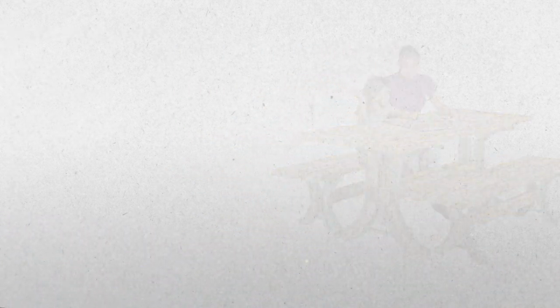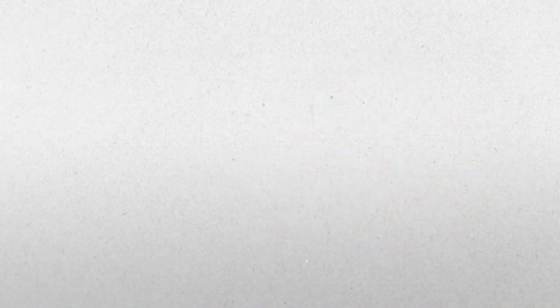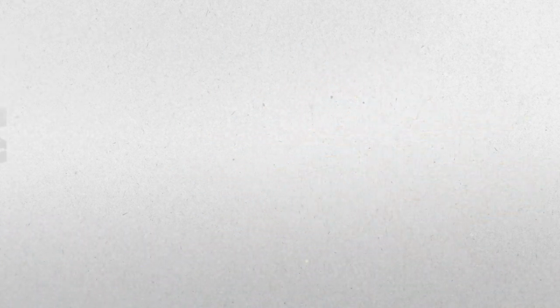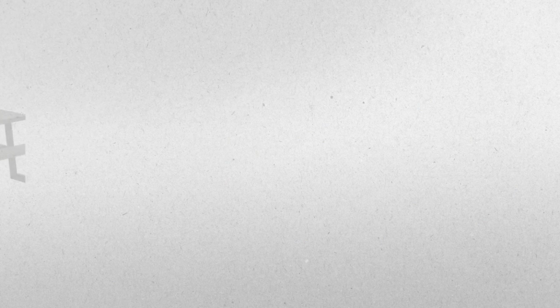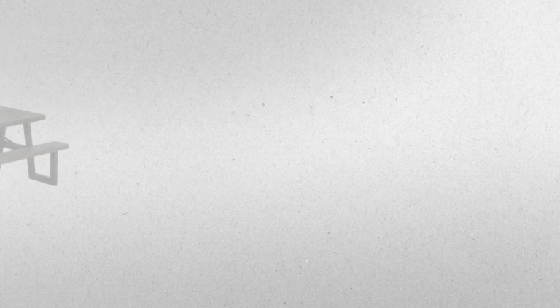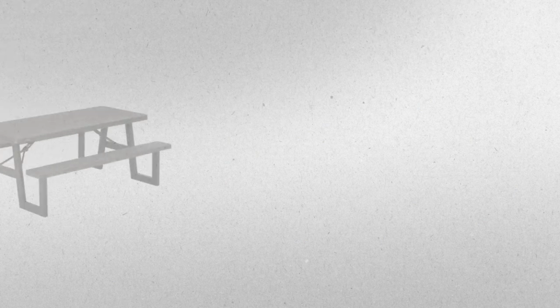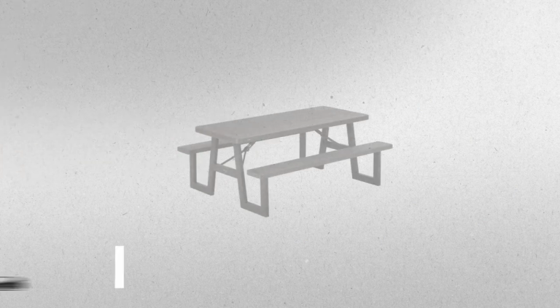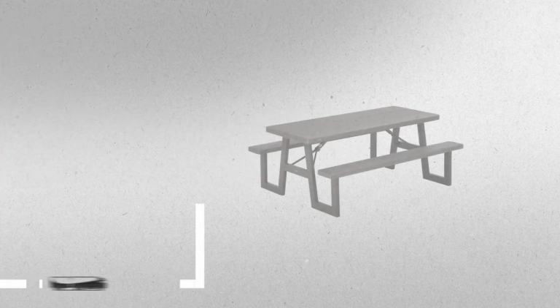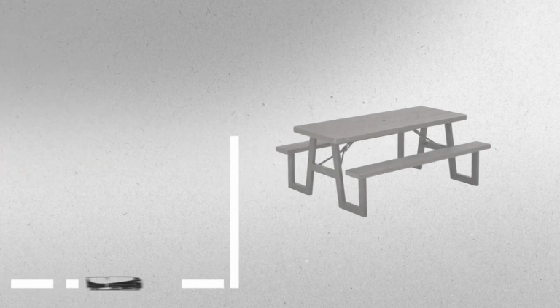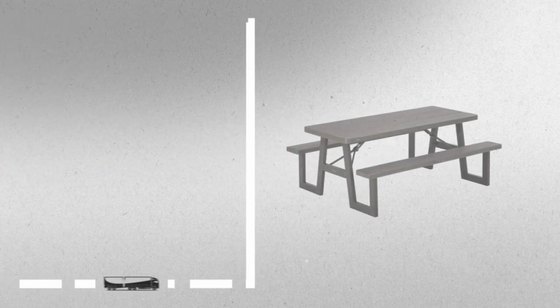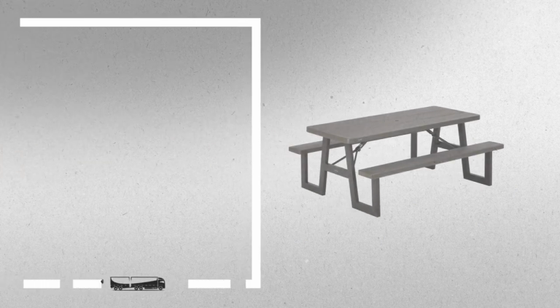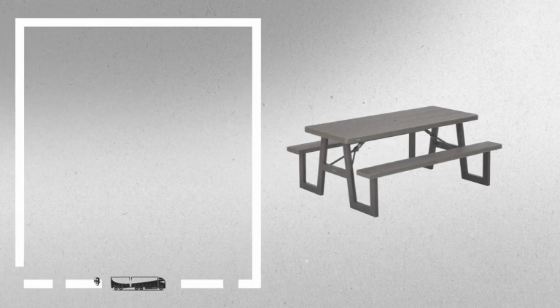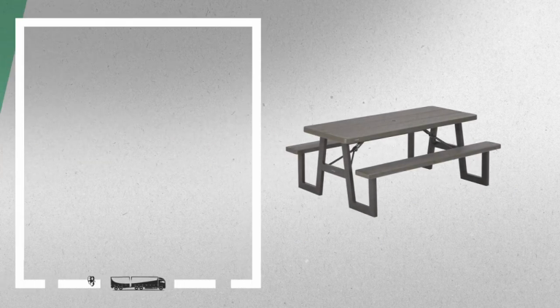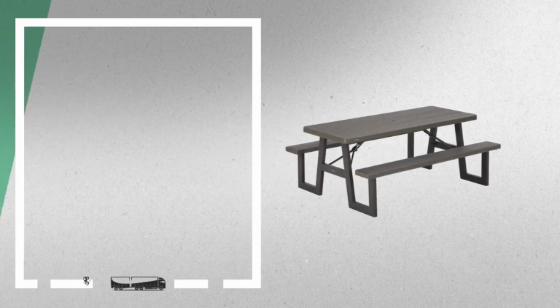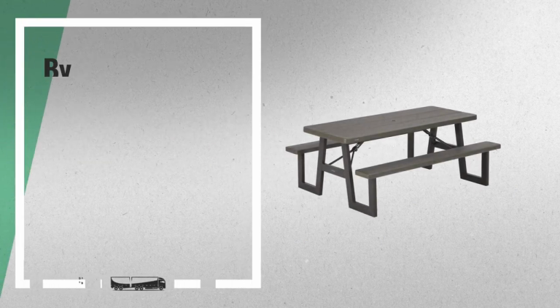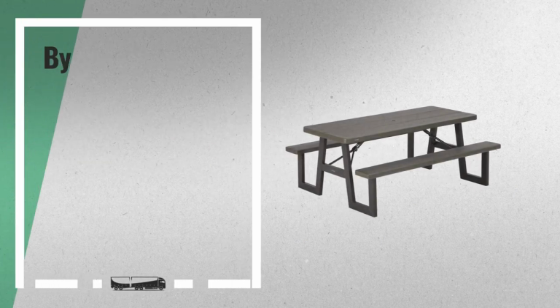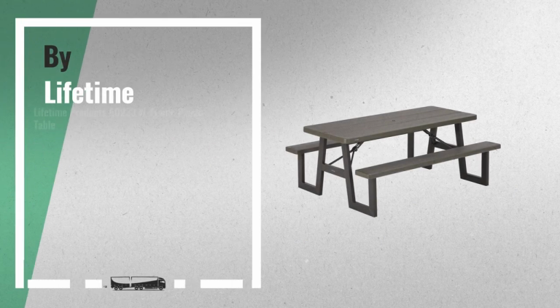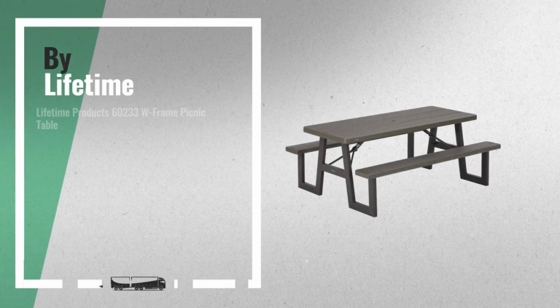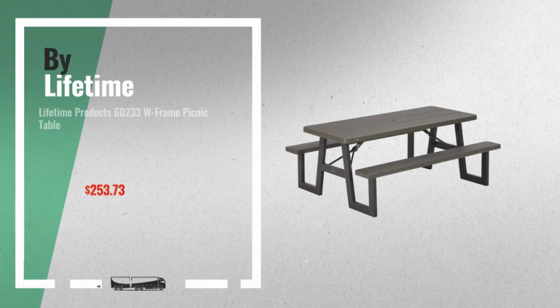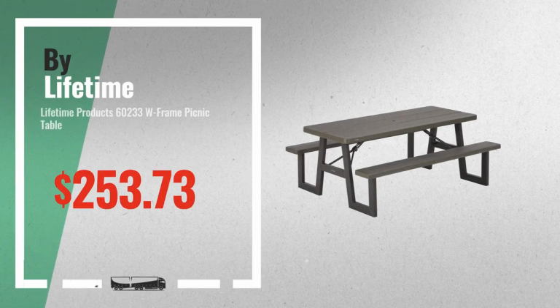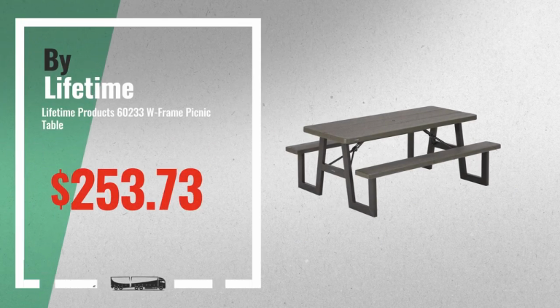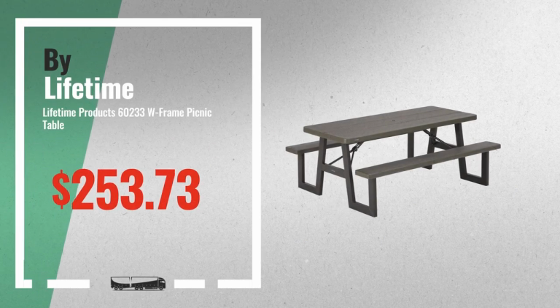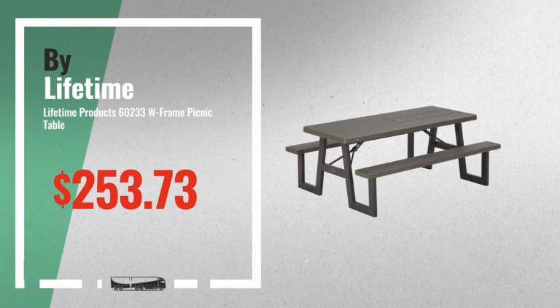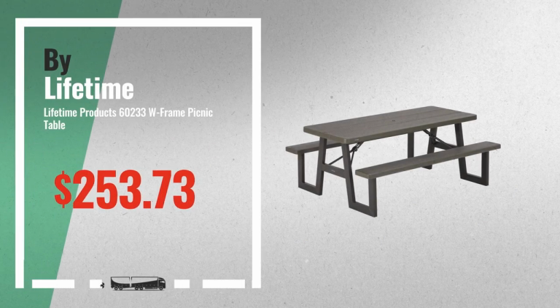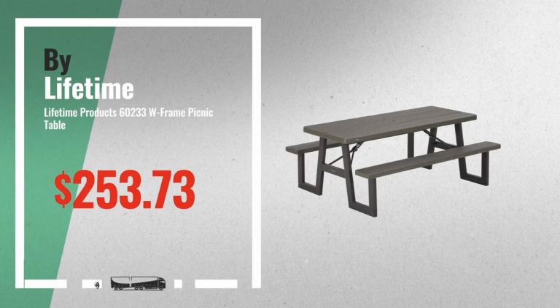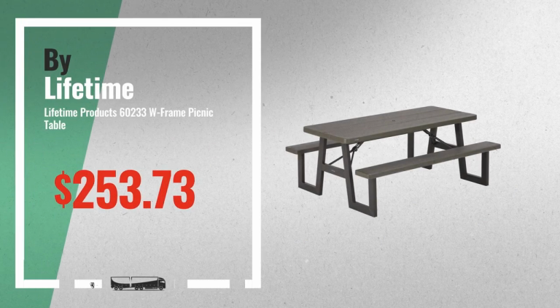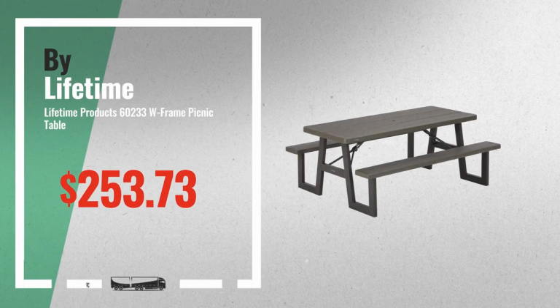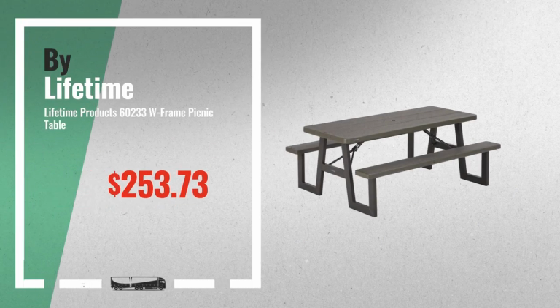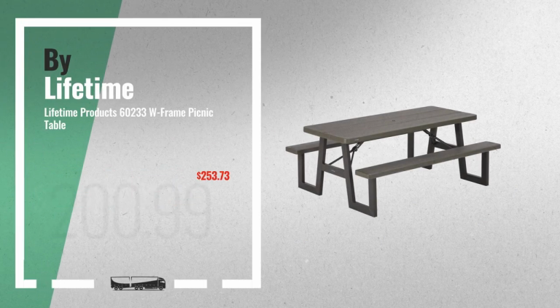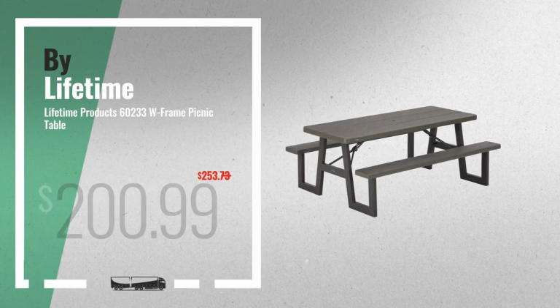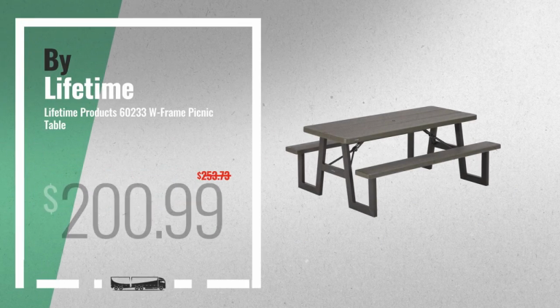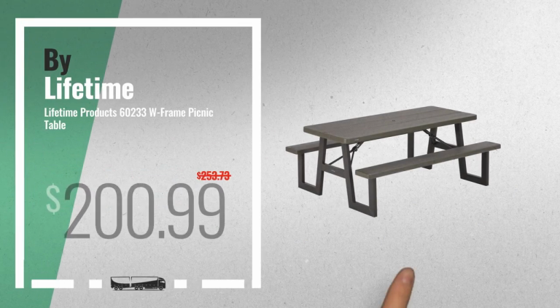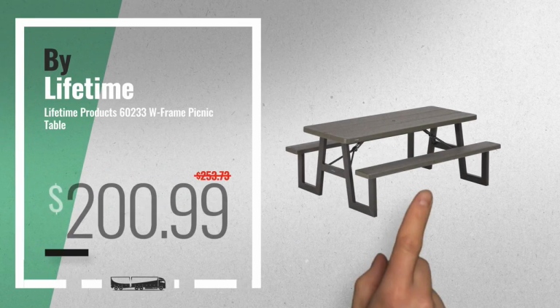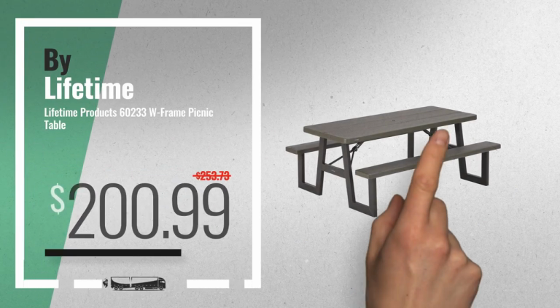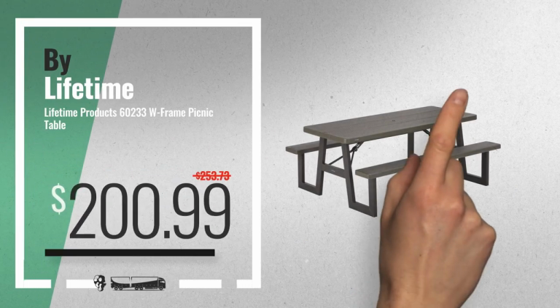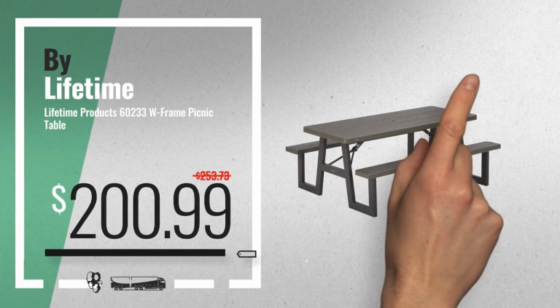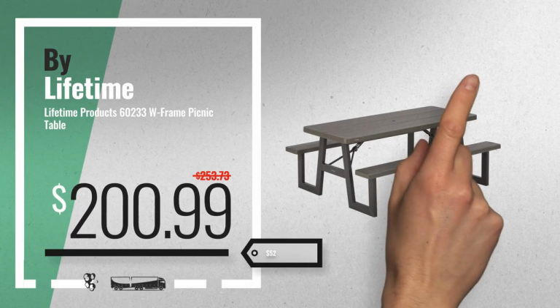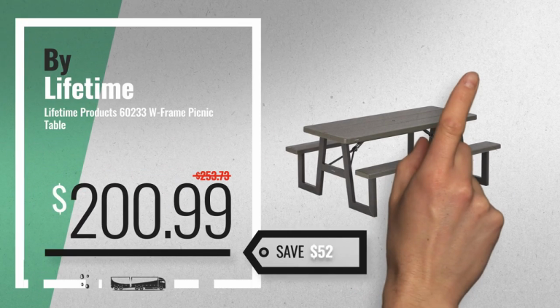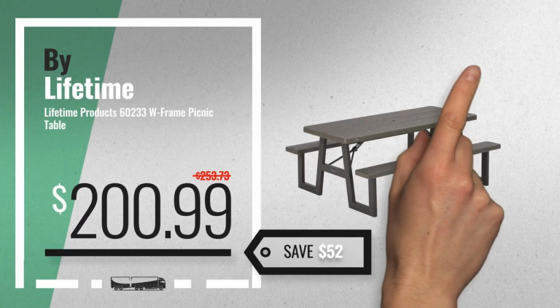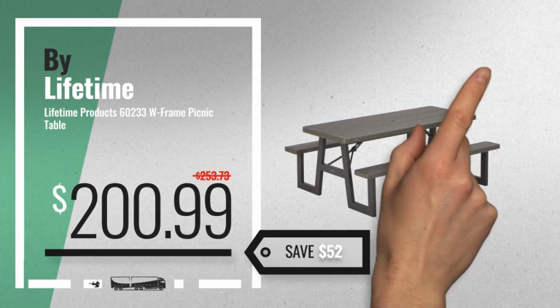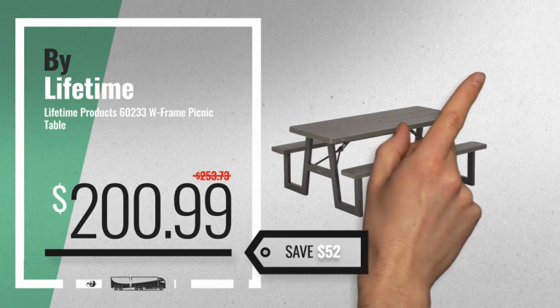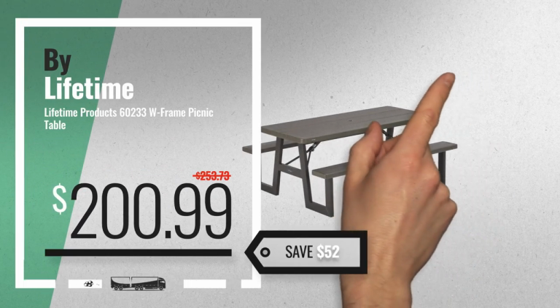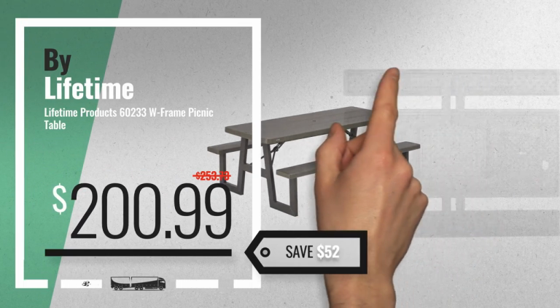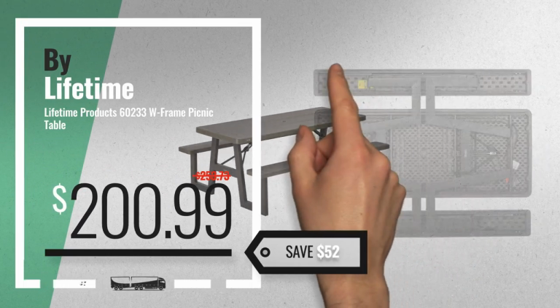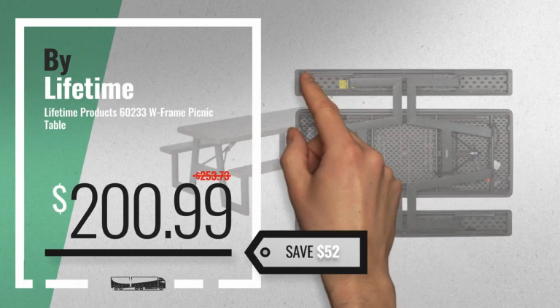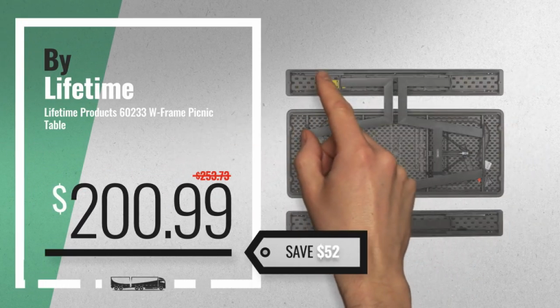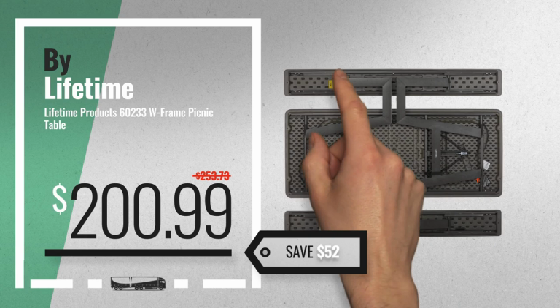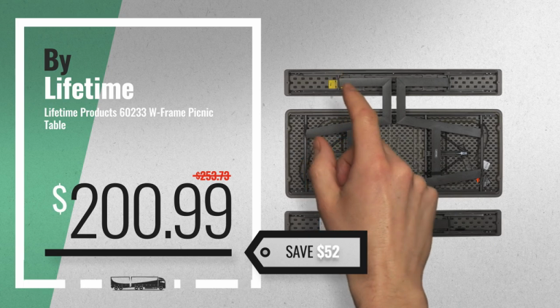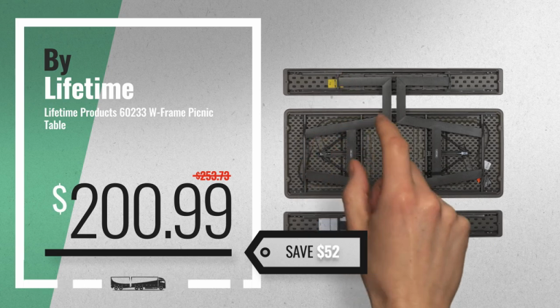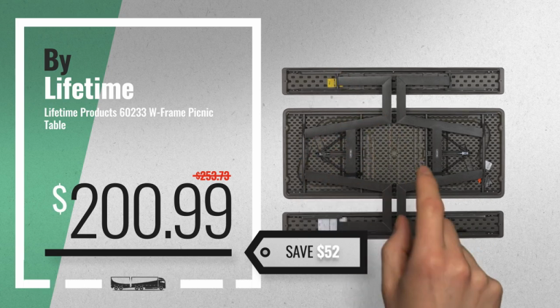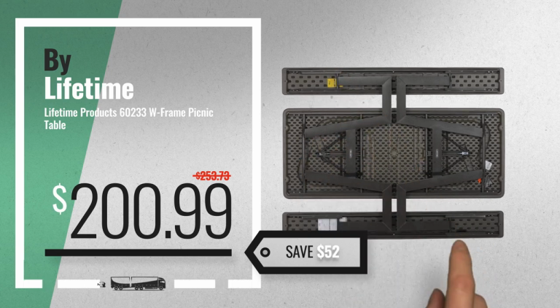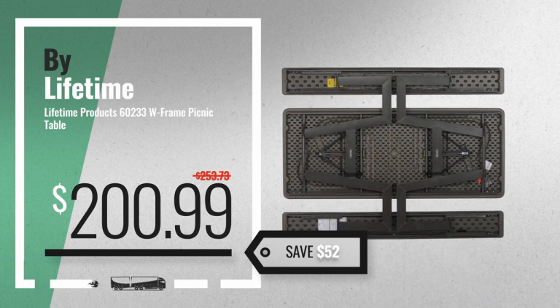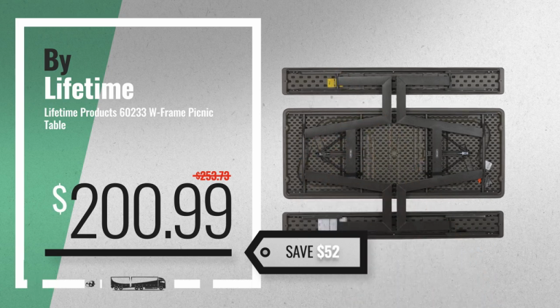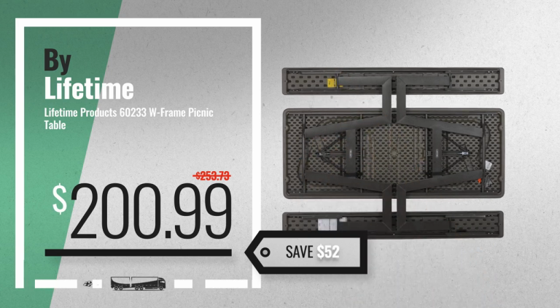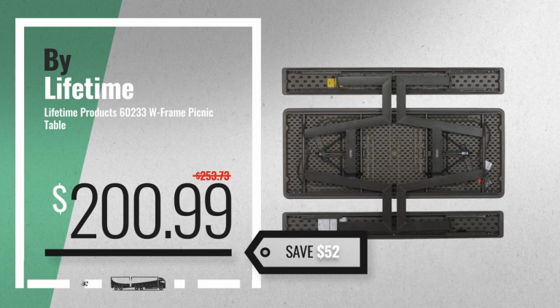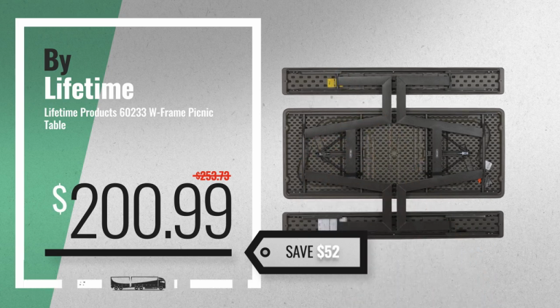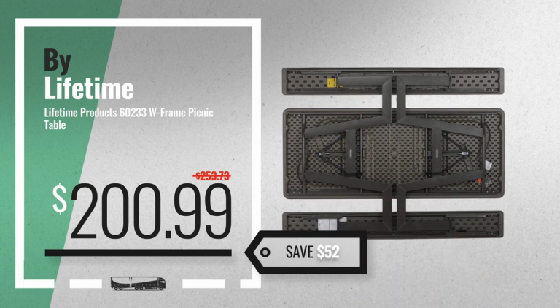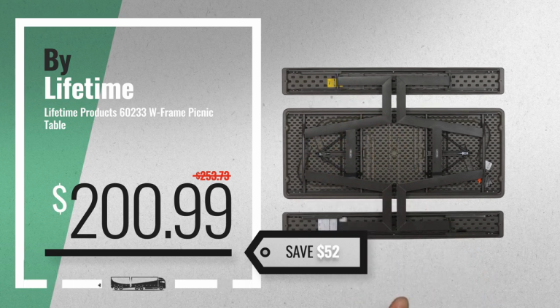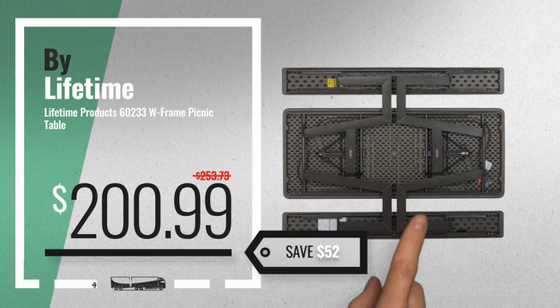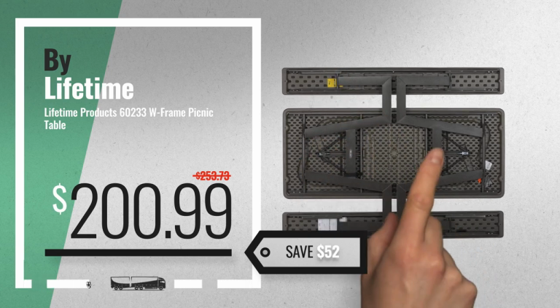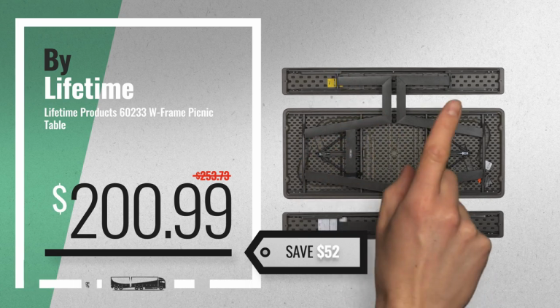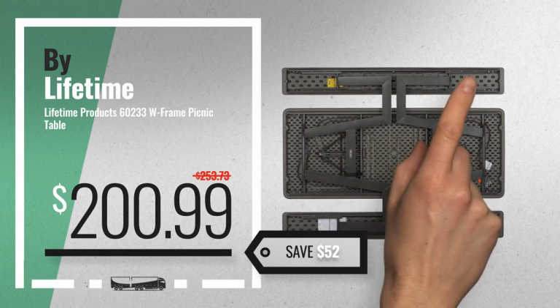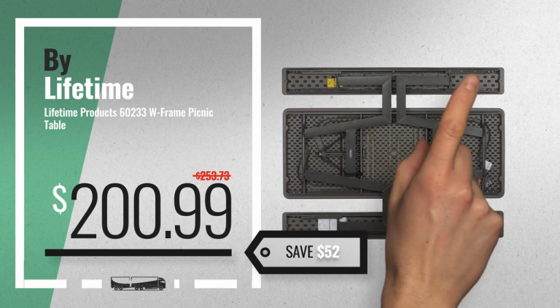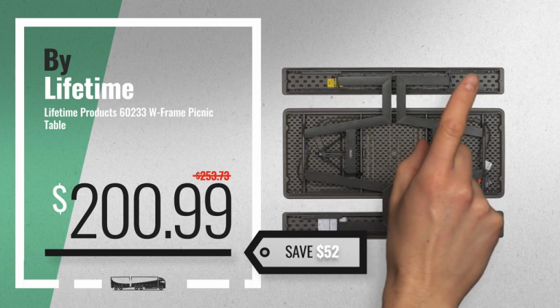Number 7. Buy Lifetime. Available now on Amazon only at $200.99.